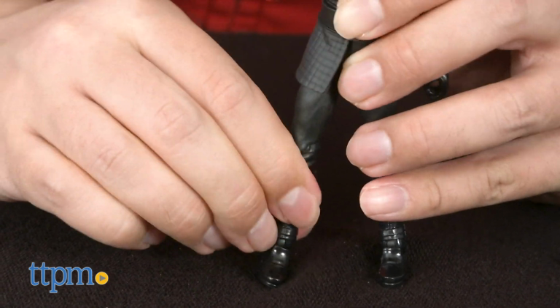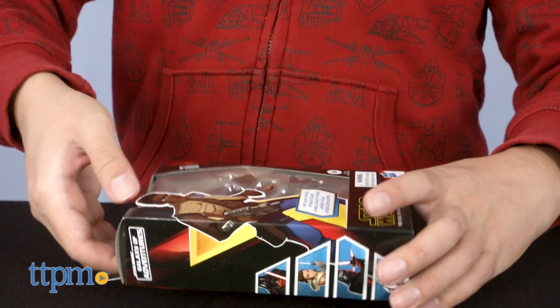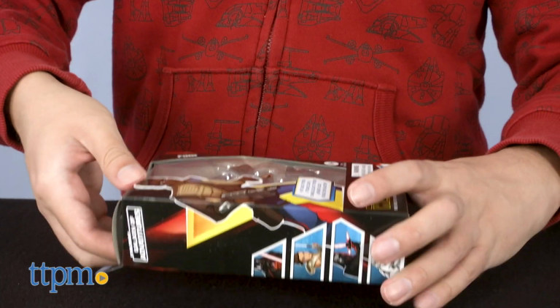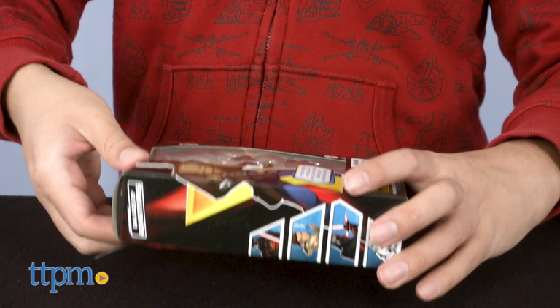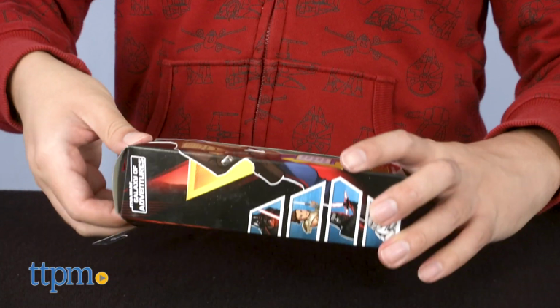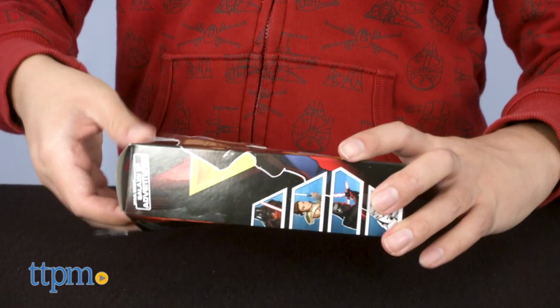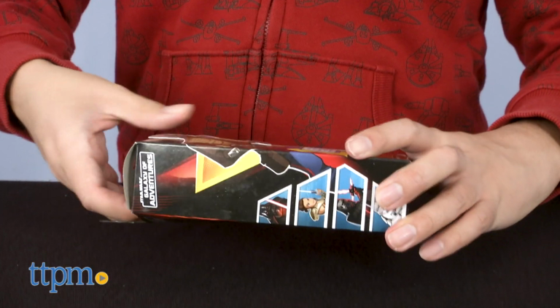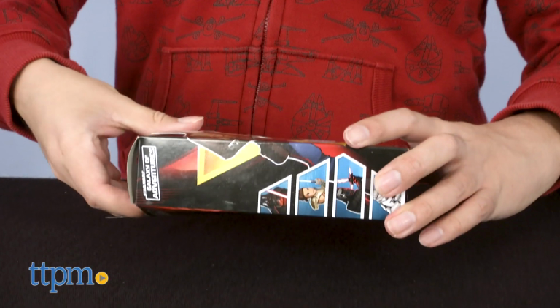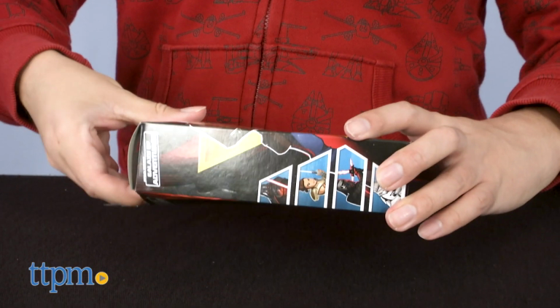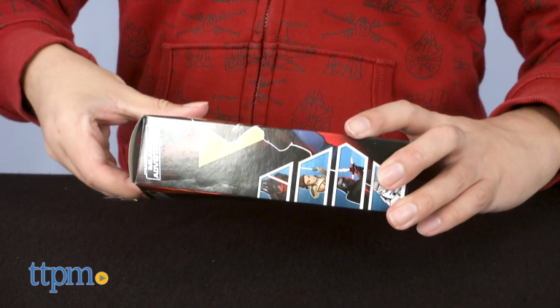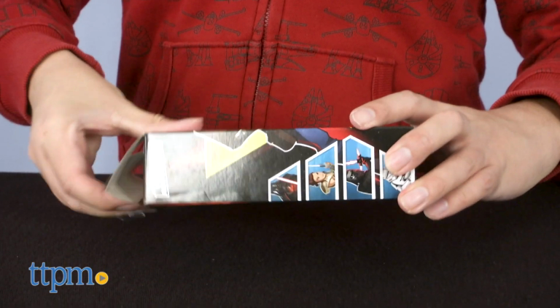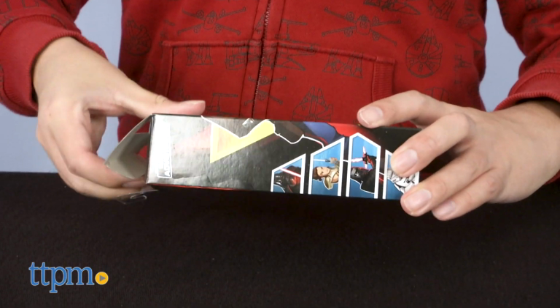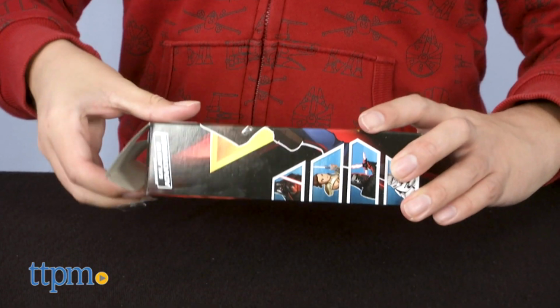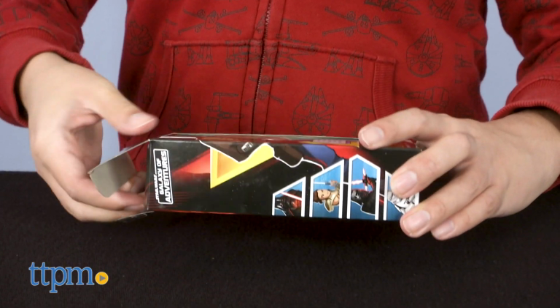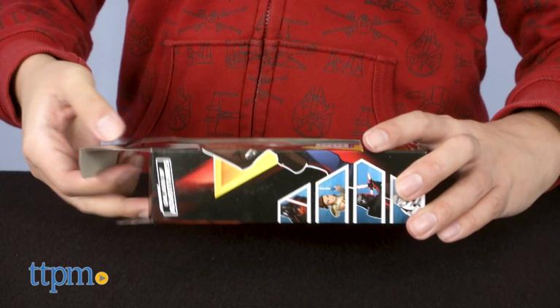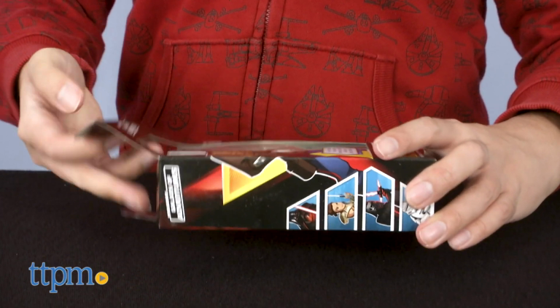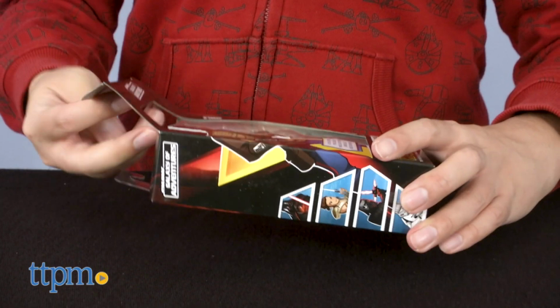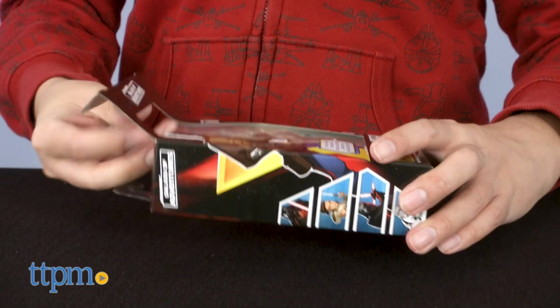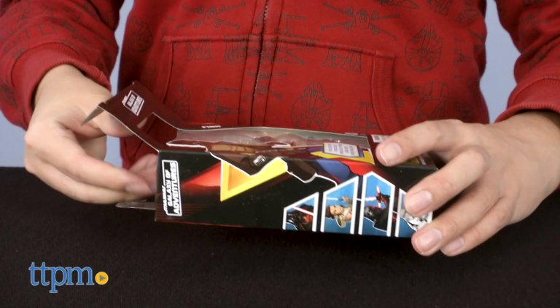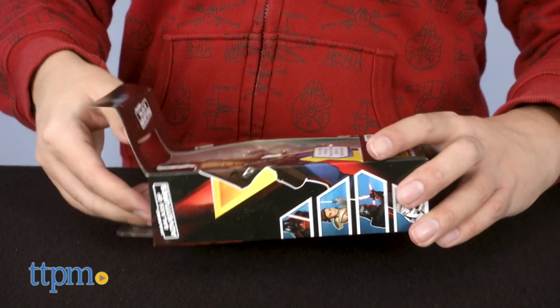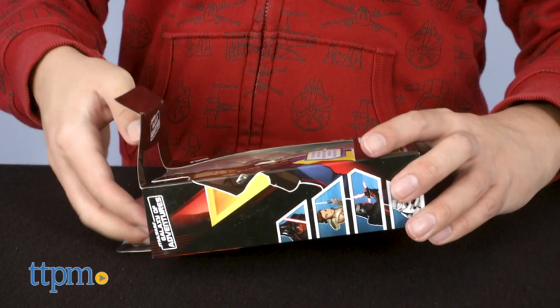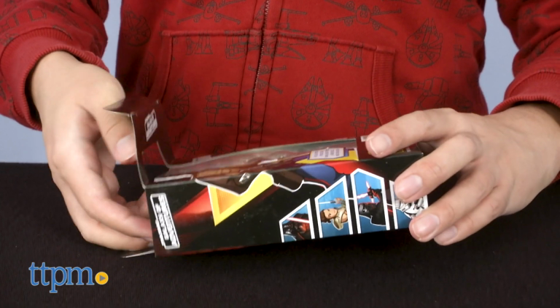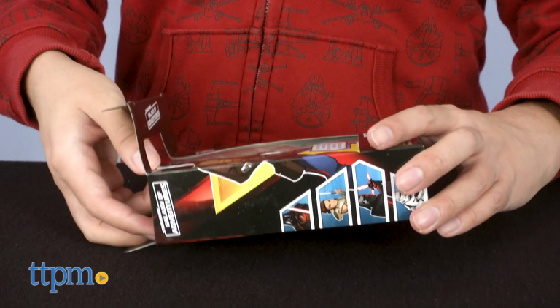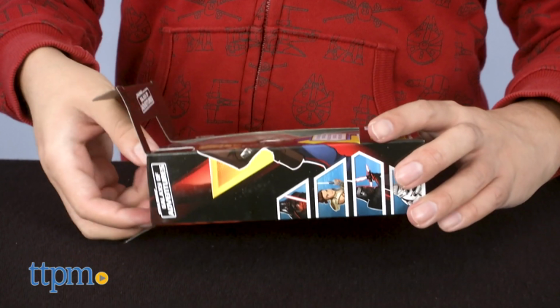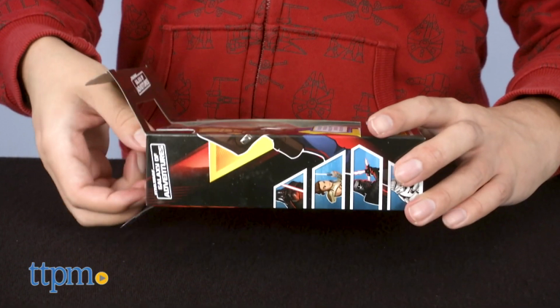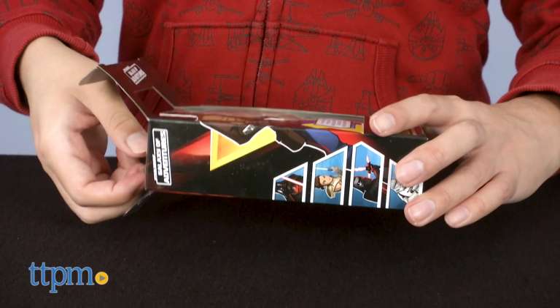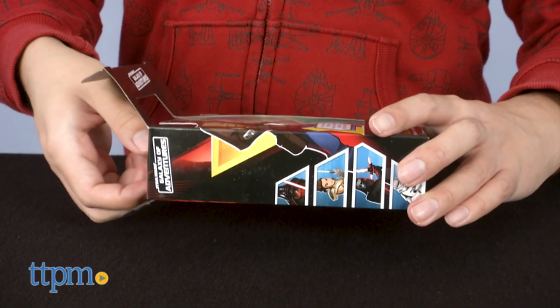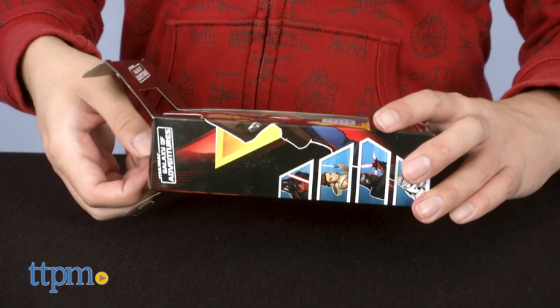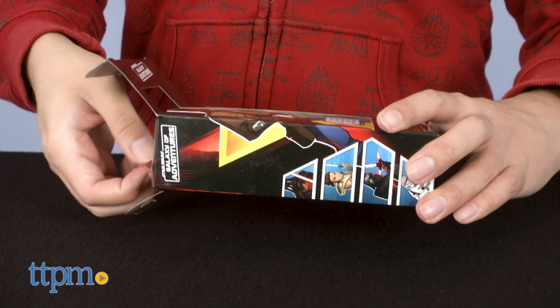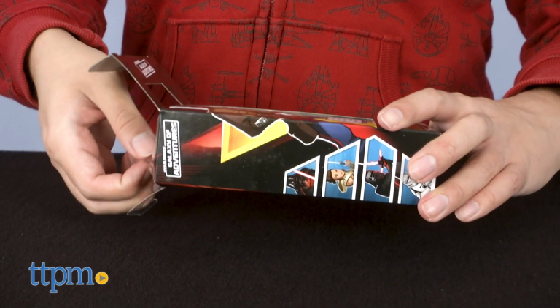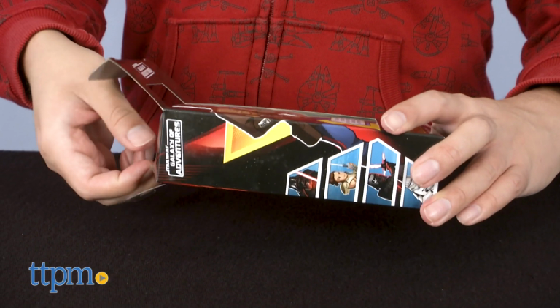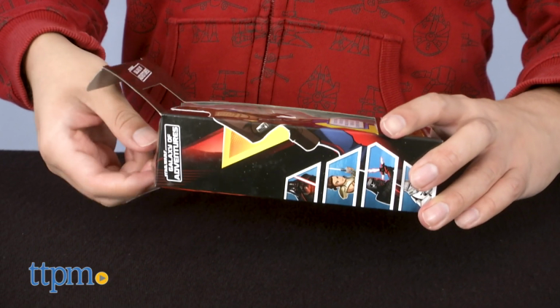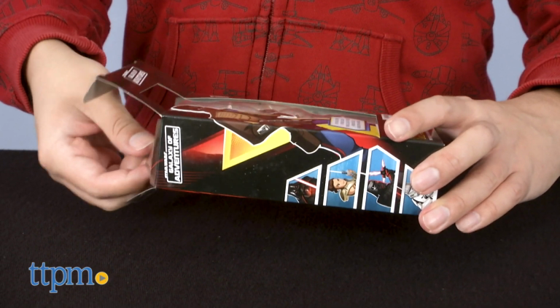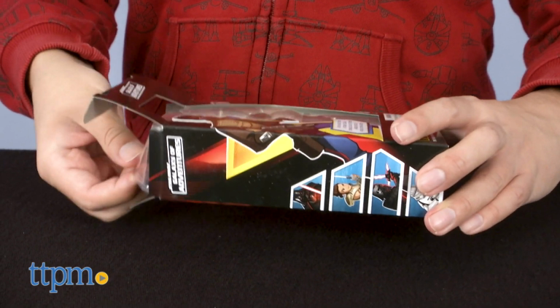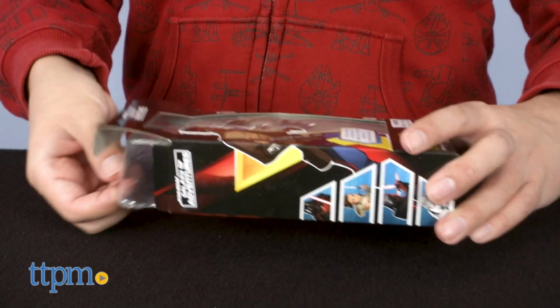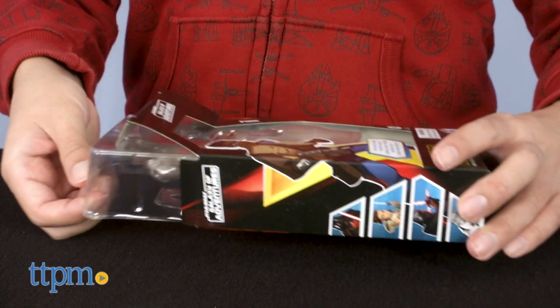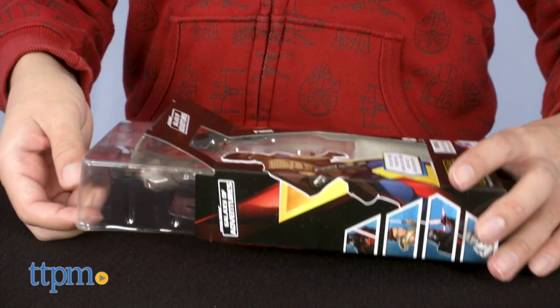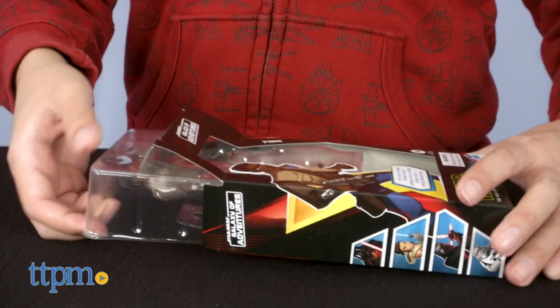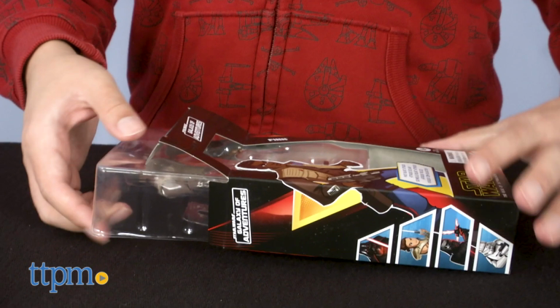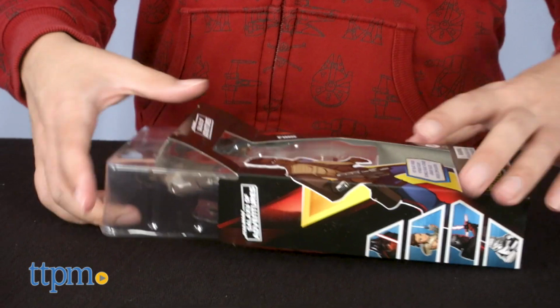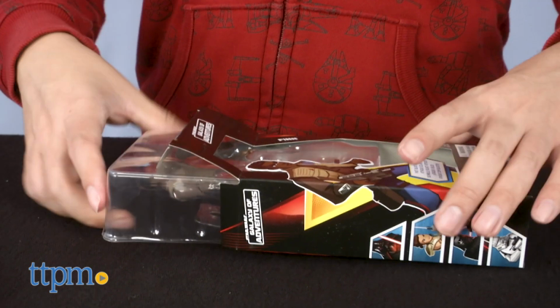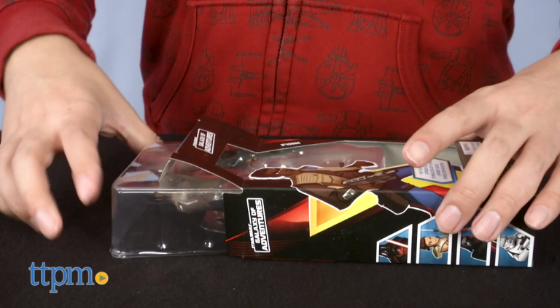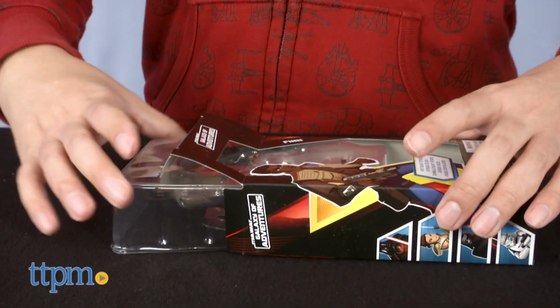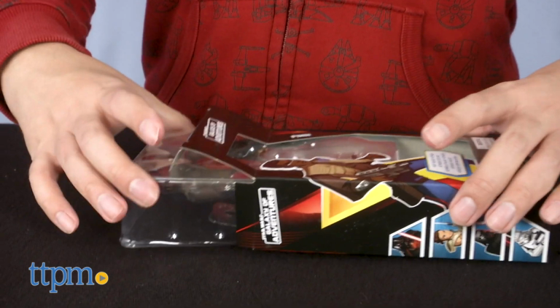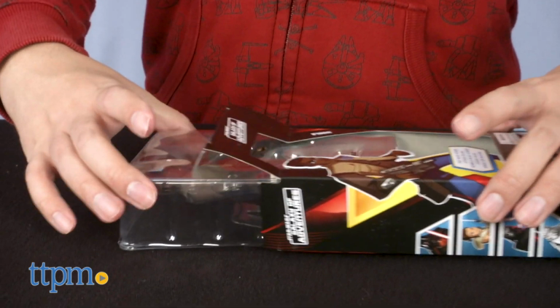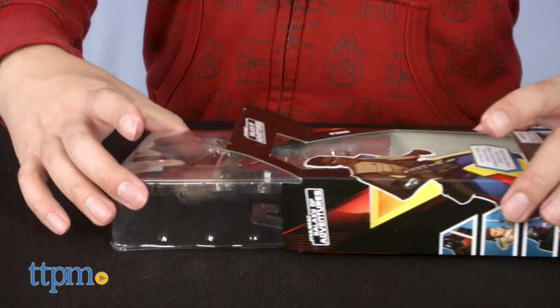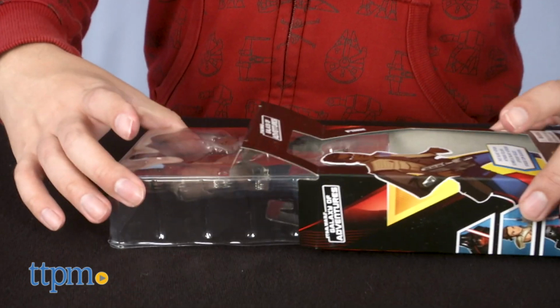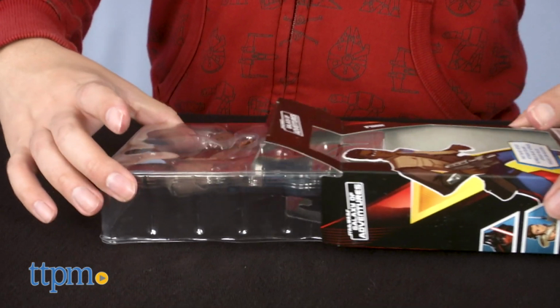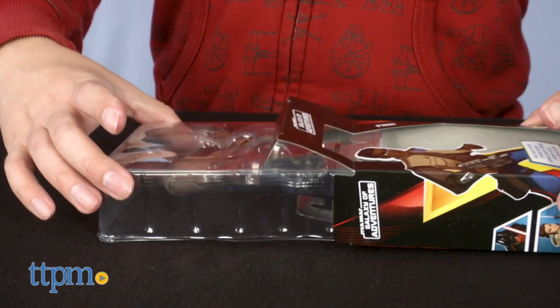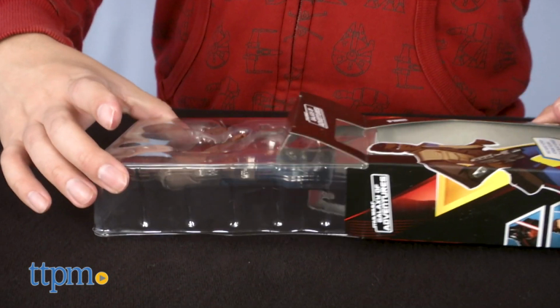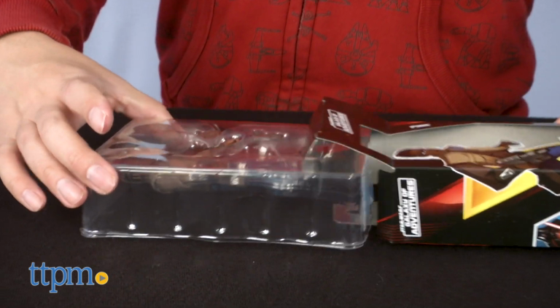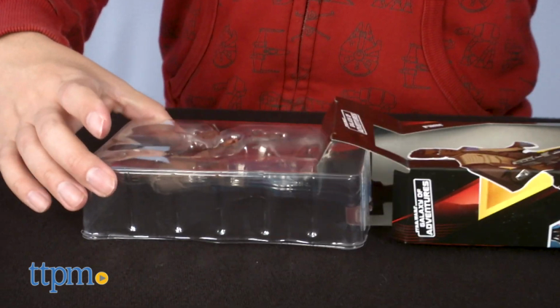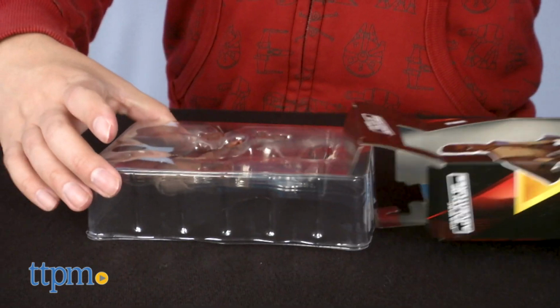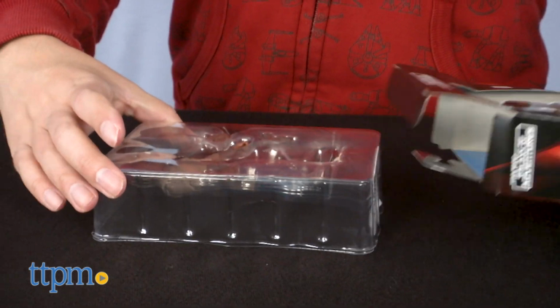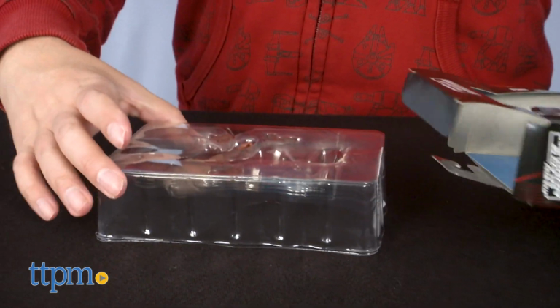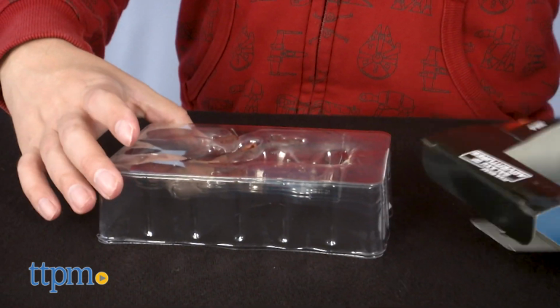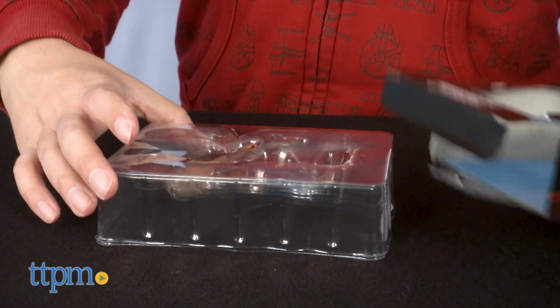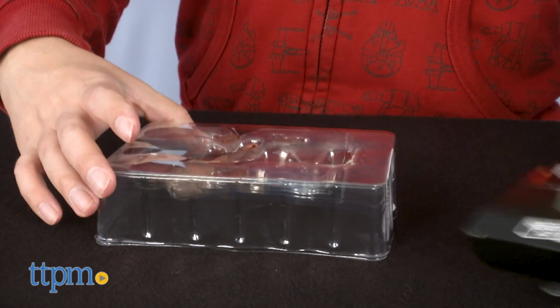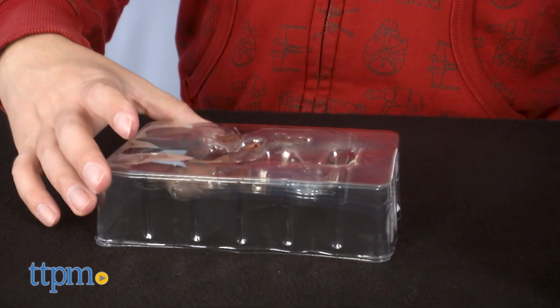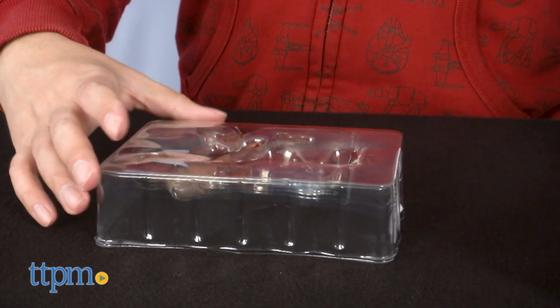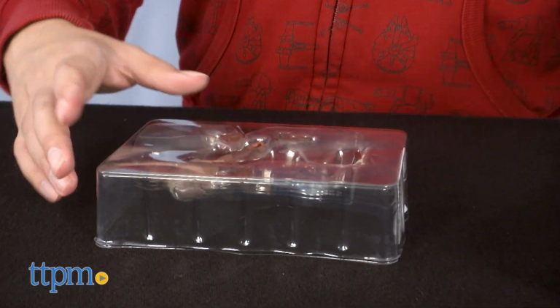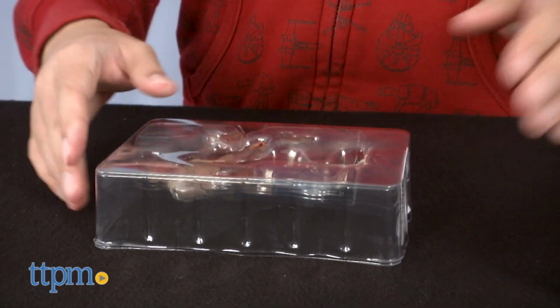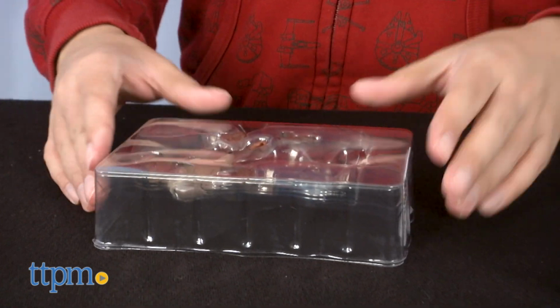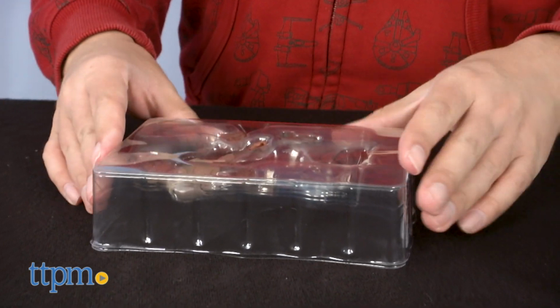Packaging is also very easy to open and close without damaging it for future collections, and the choice of box over blisters should make it very easy to store.